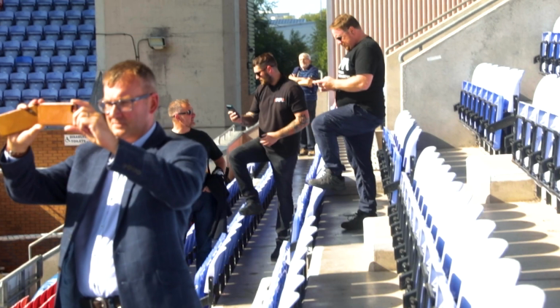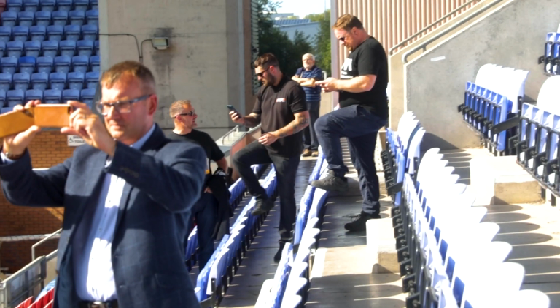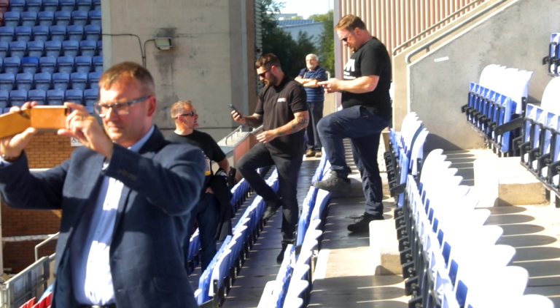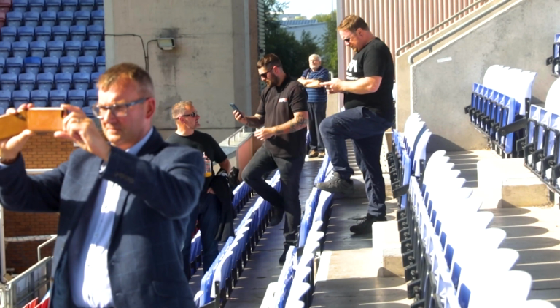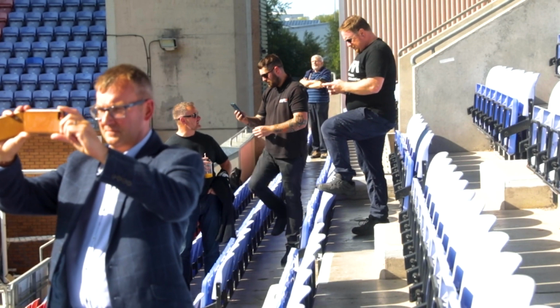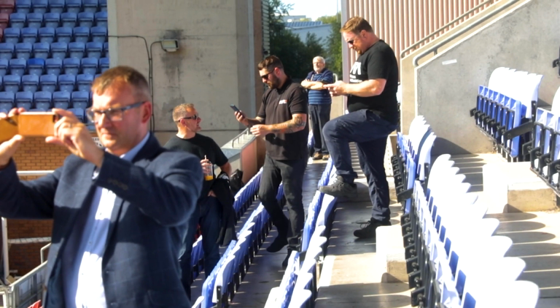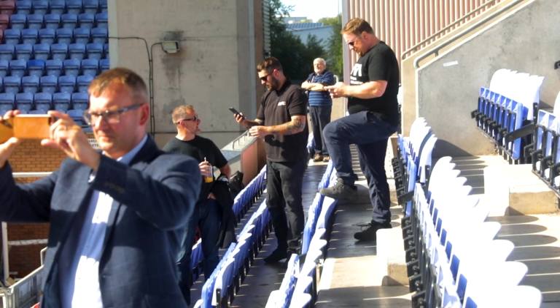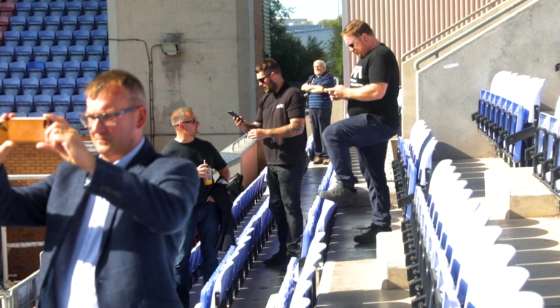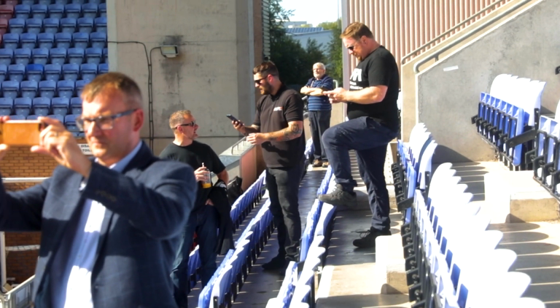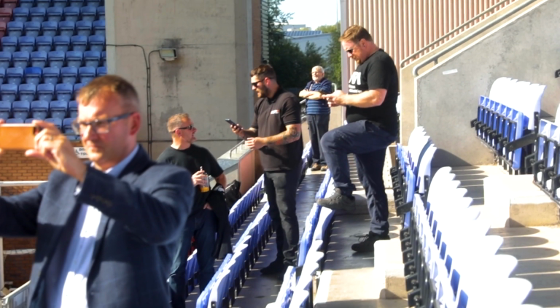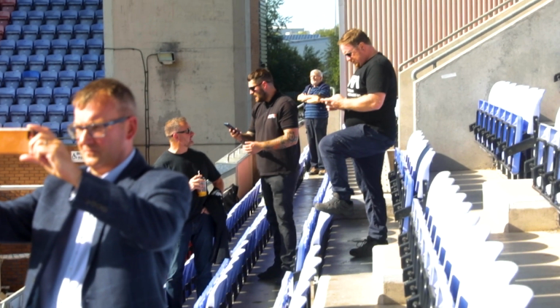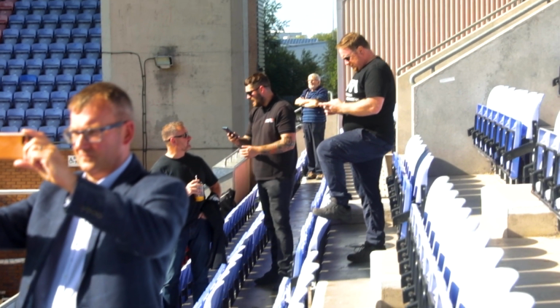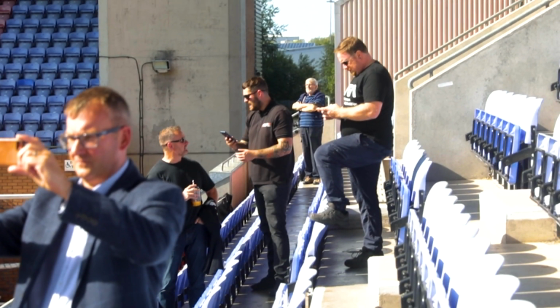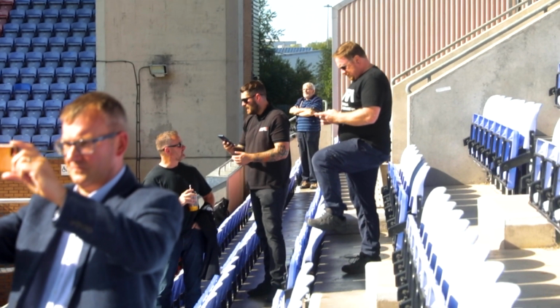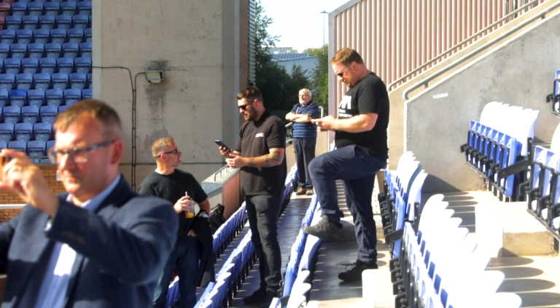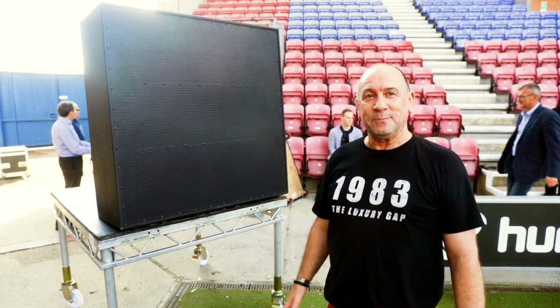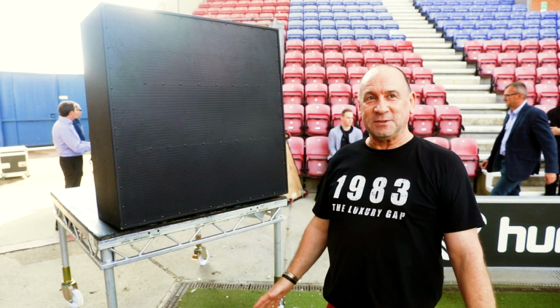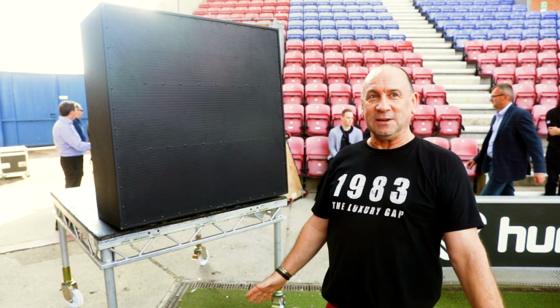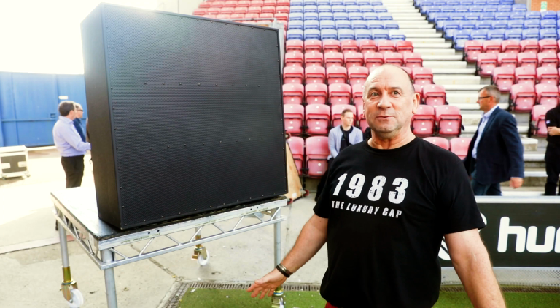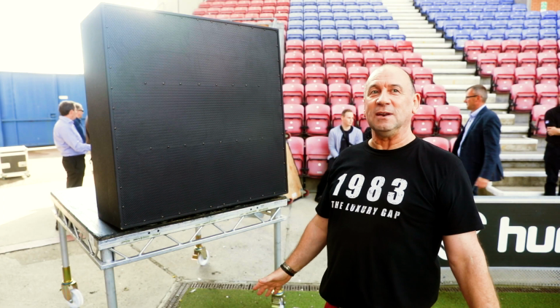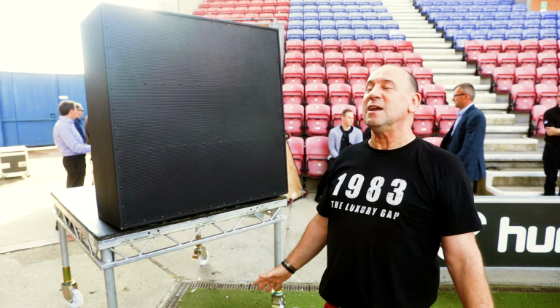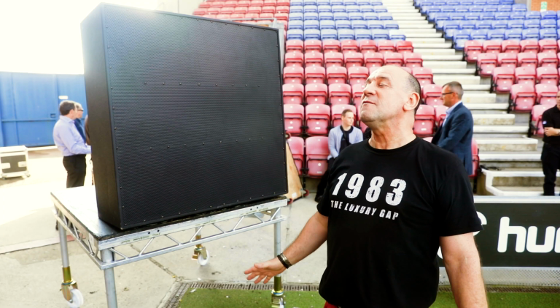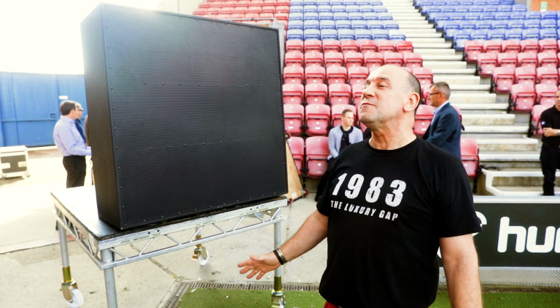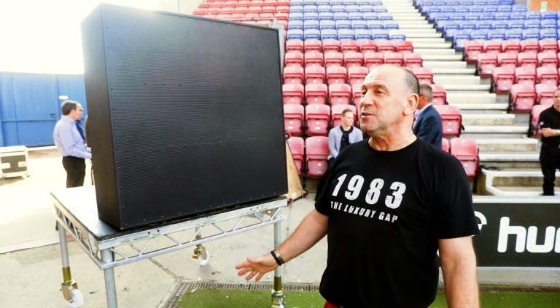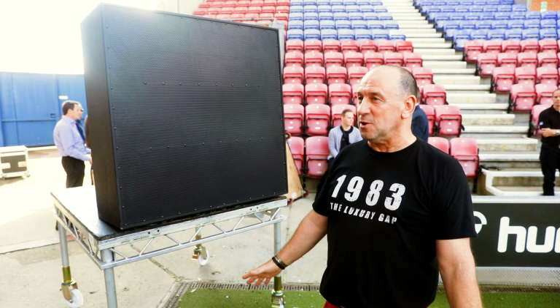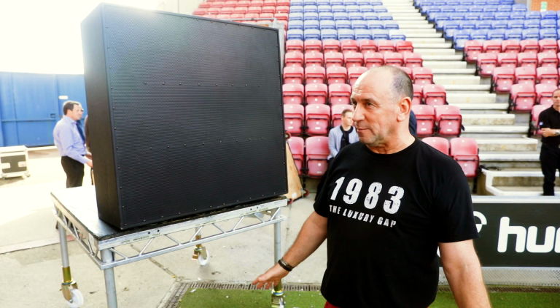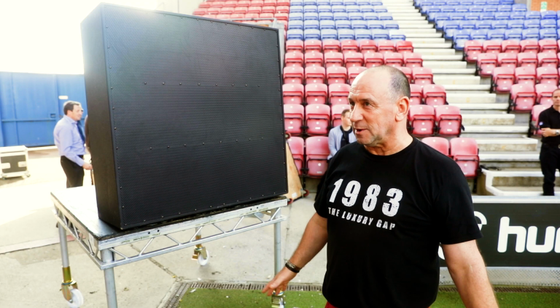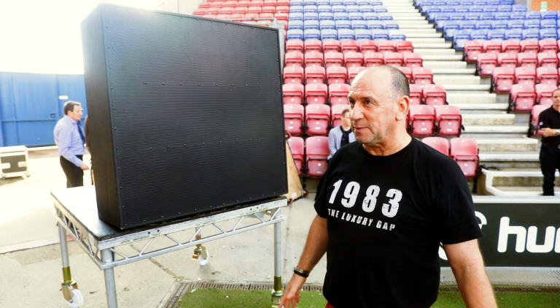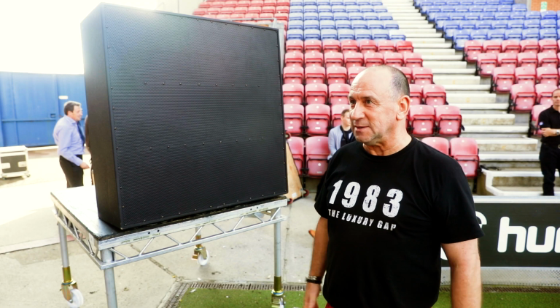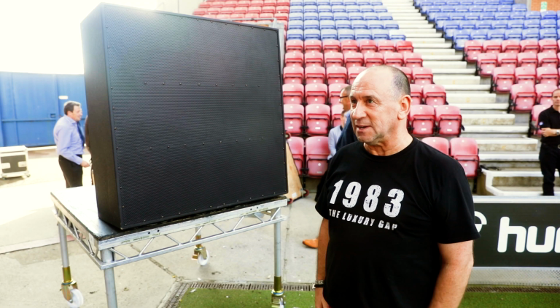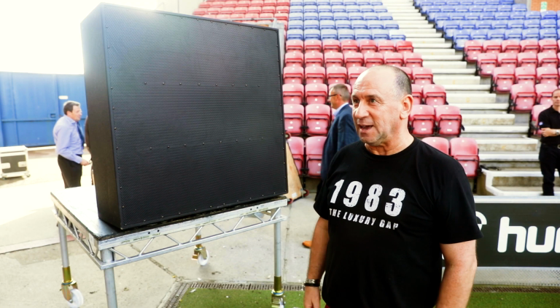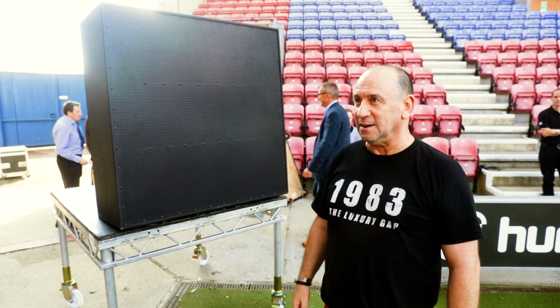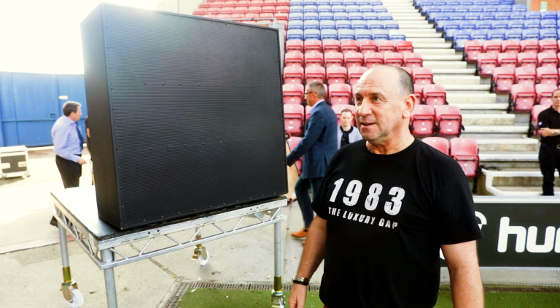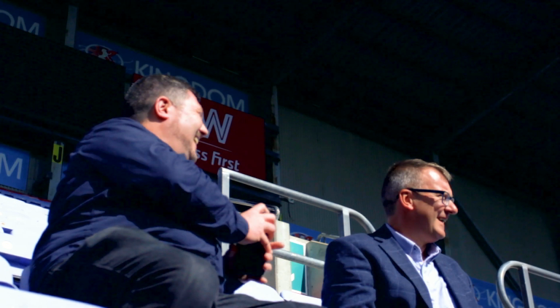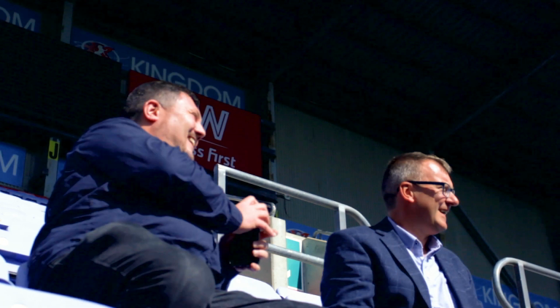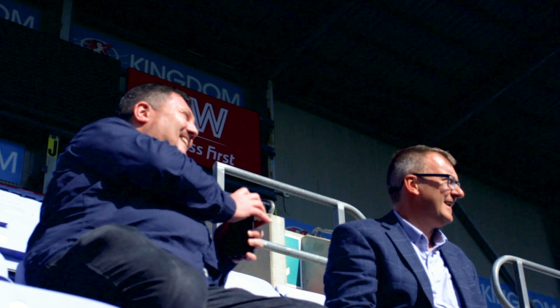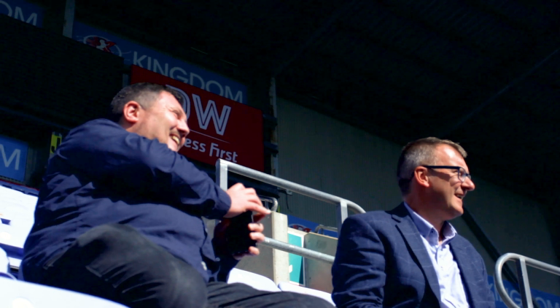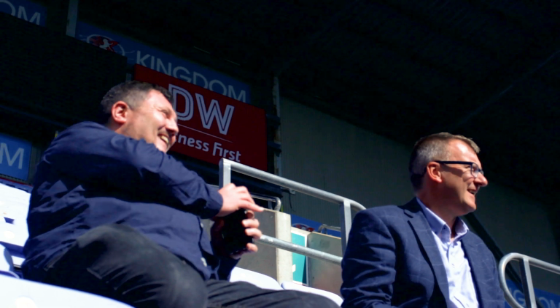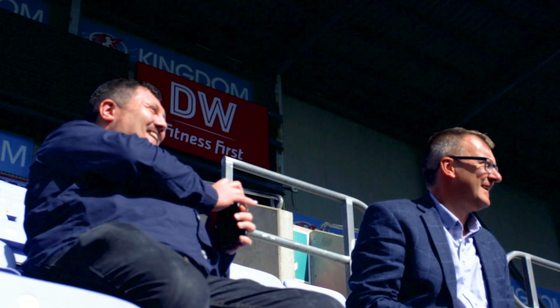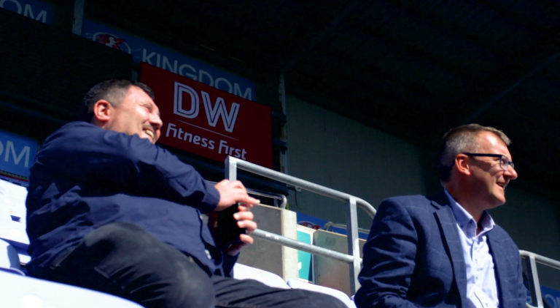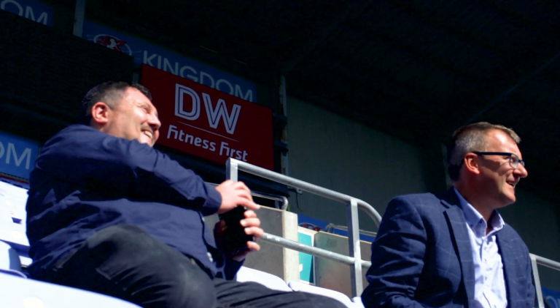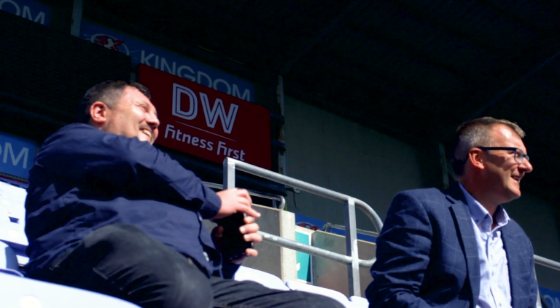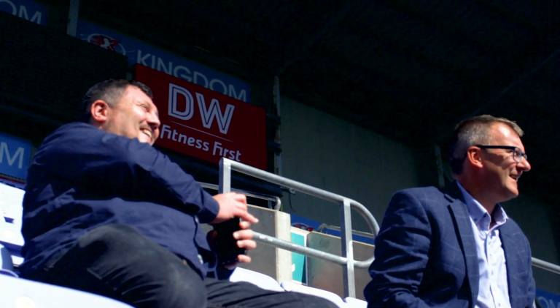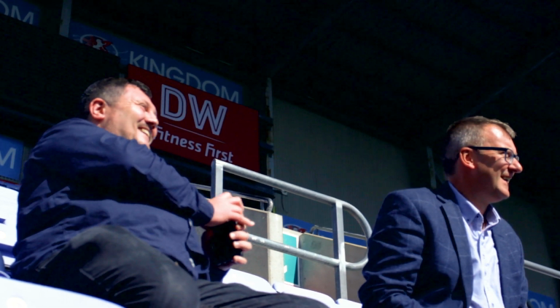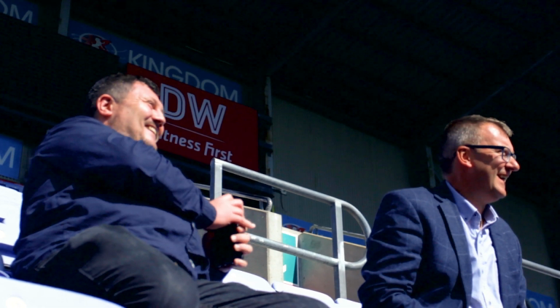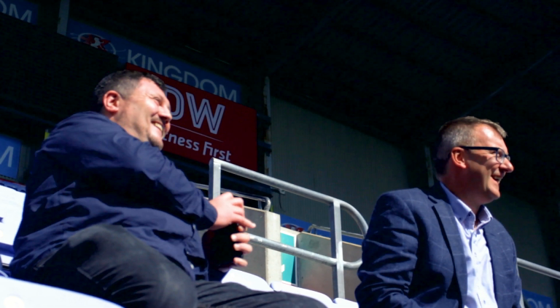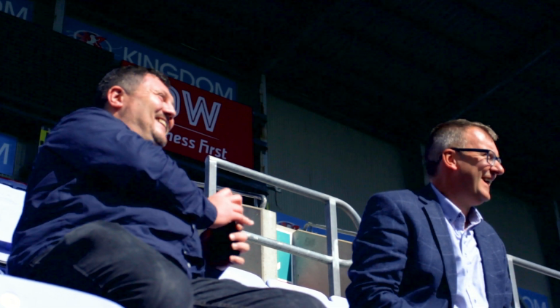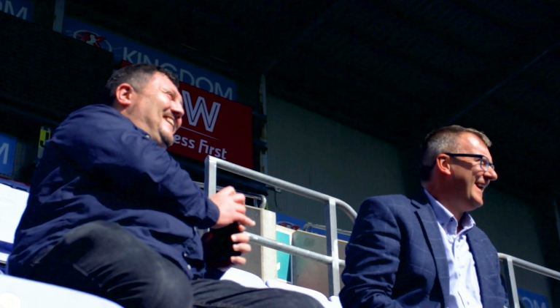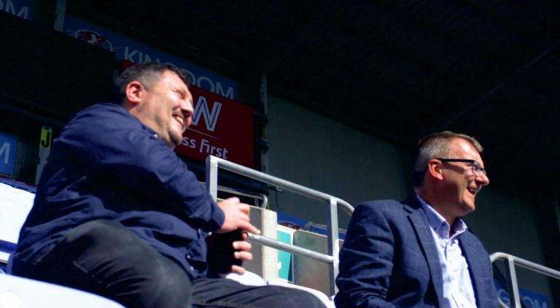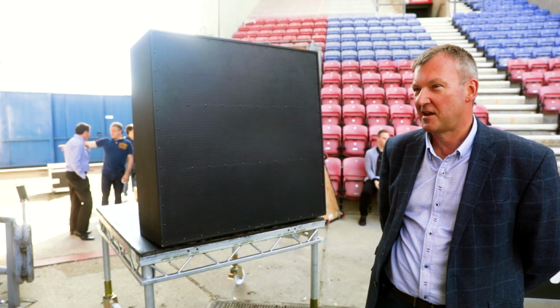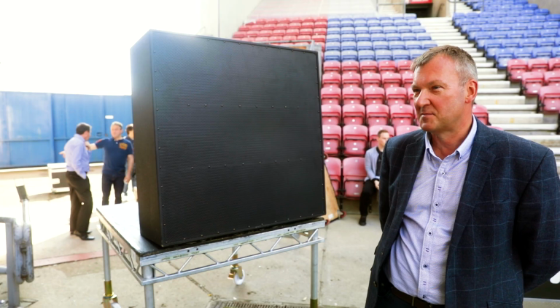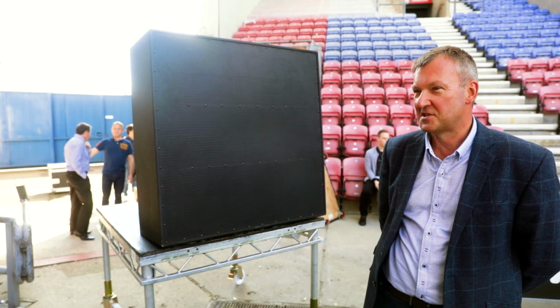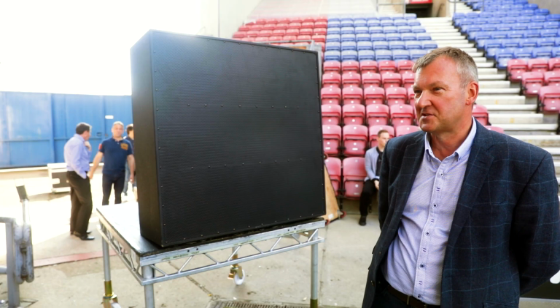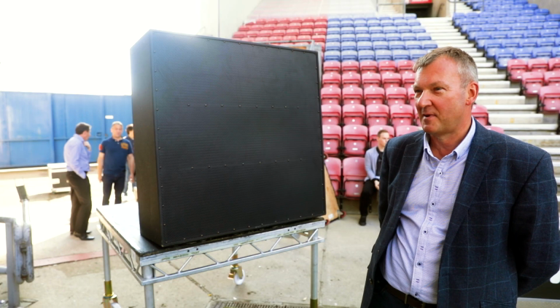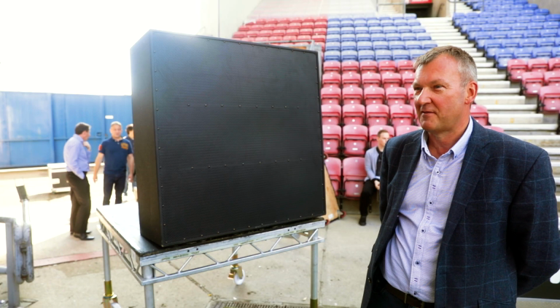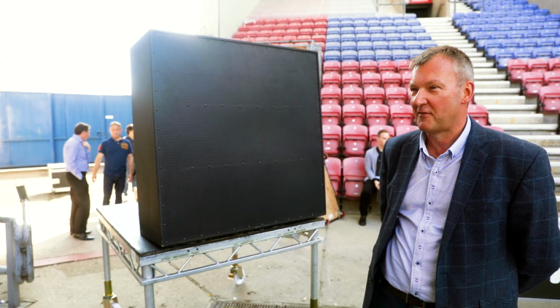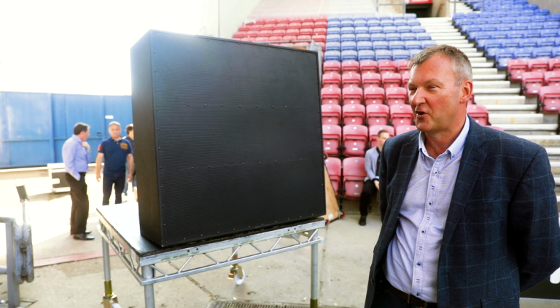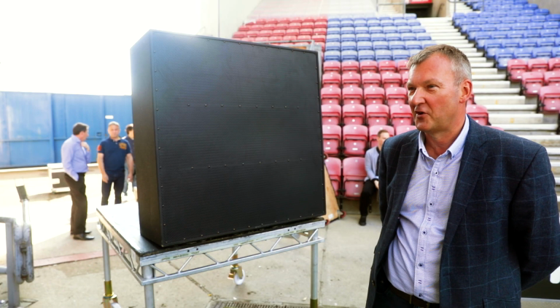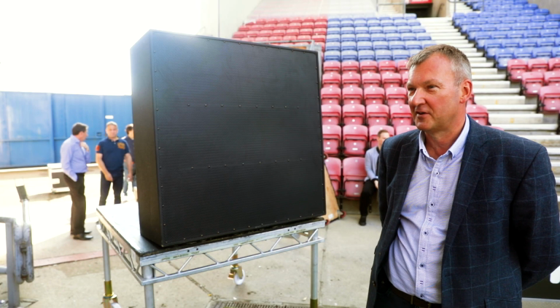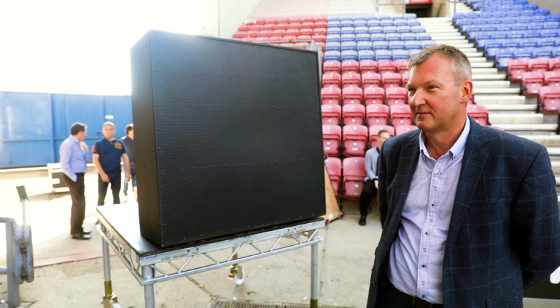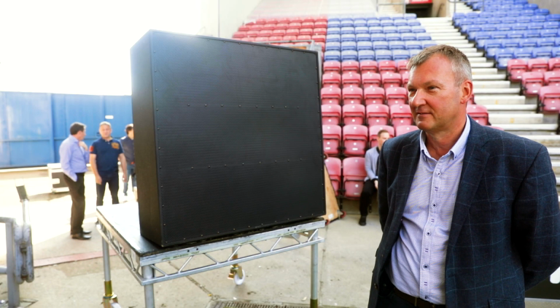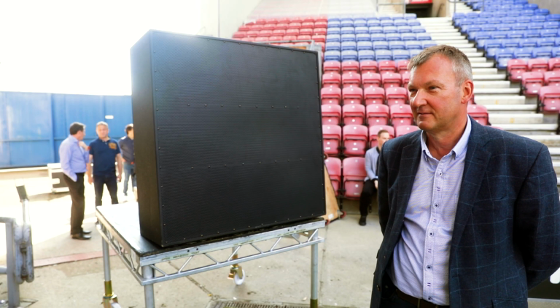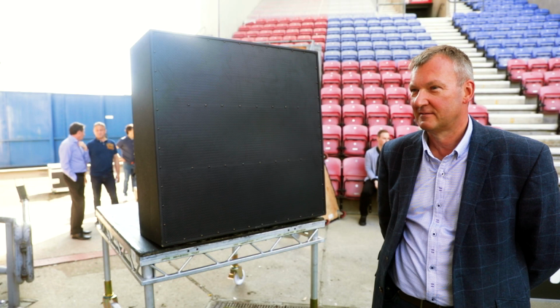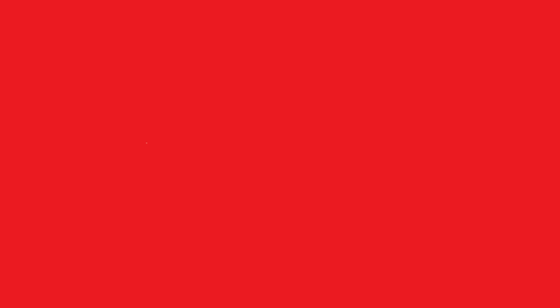Will I be getting some? Yes, I will. Absolutely phenomenal piece of kit. I'm very, very impressed. Best stadium system I've ever heard.